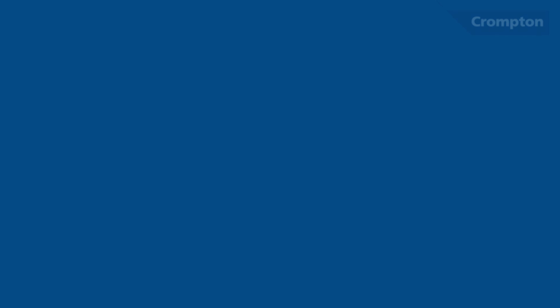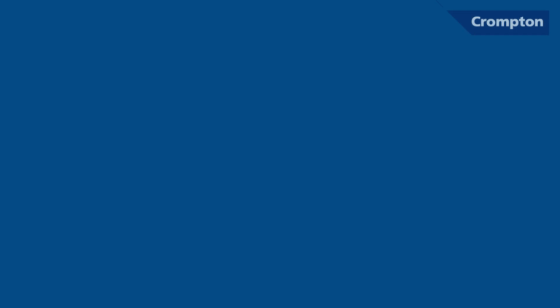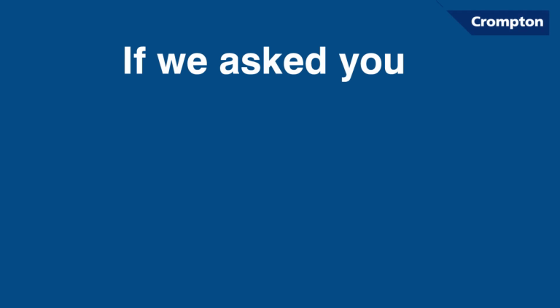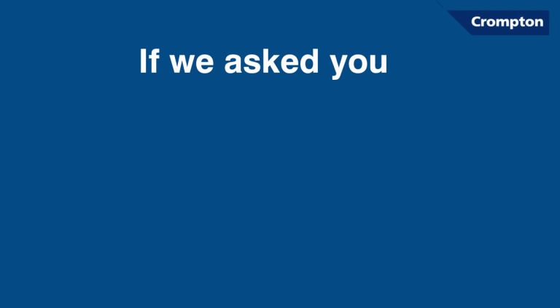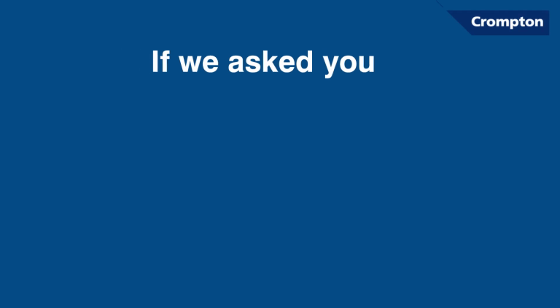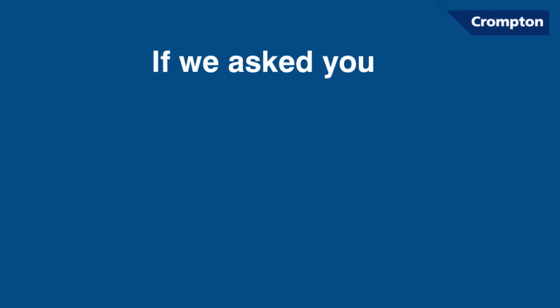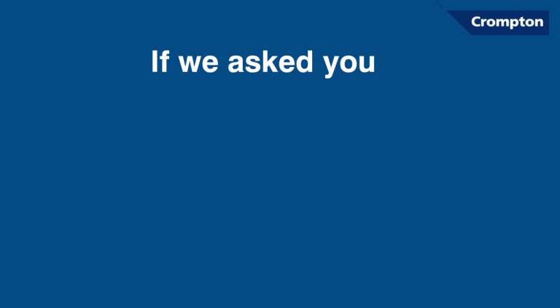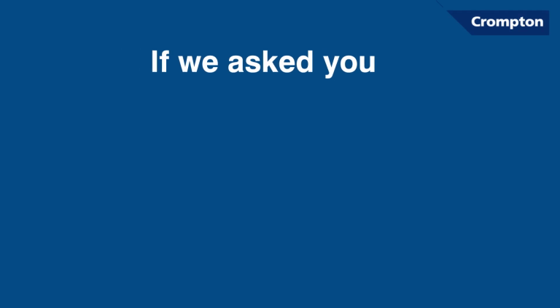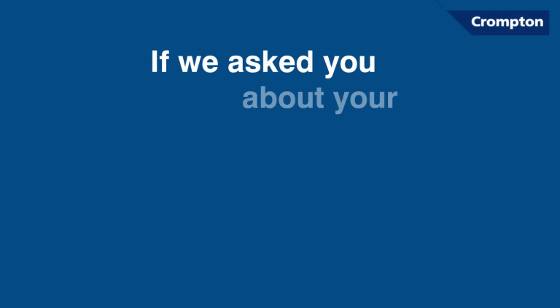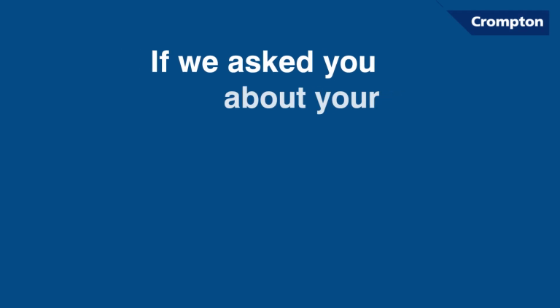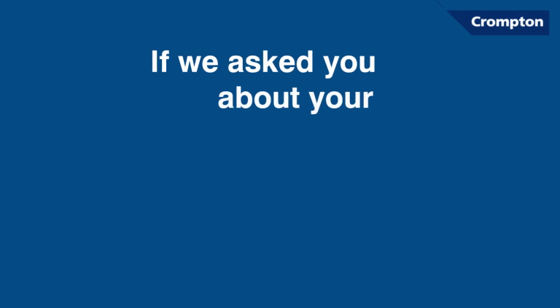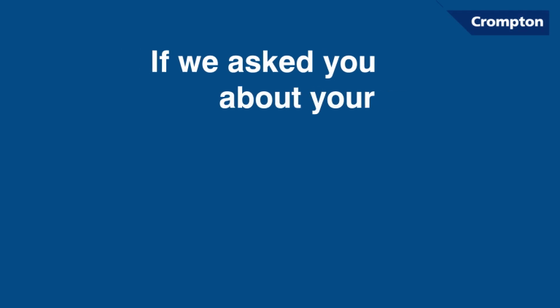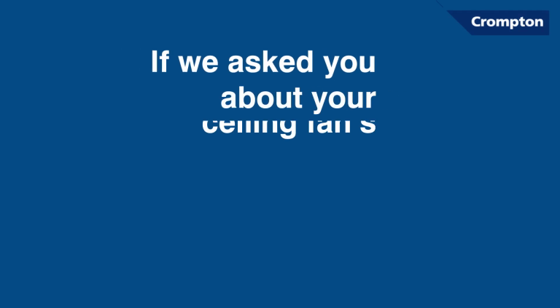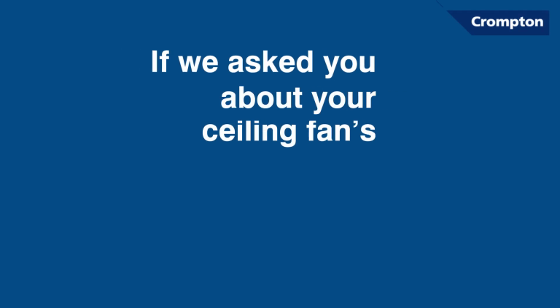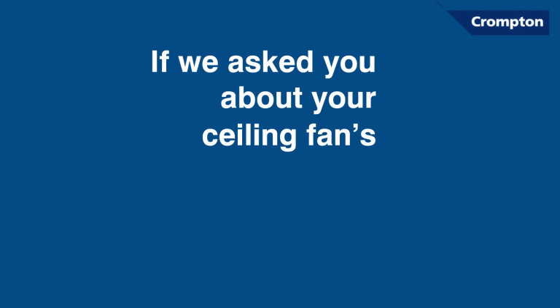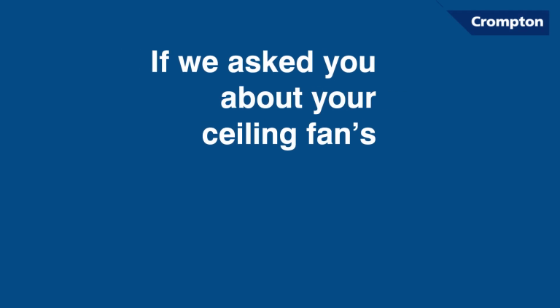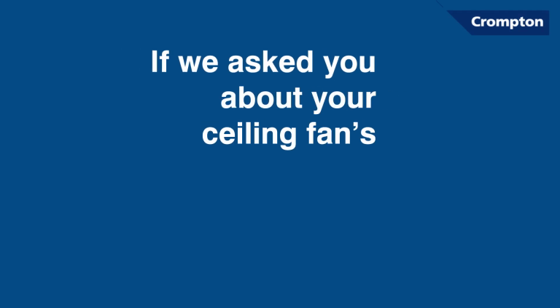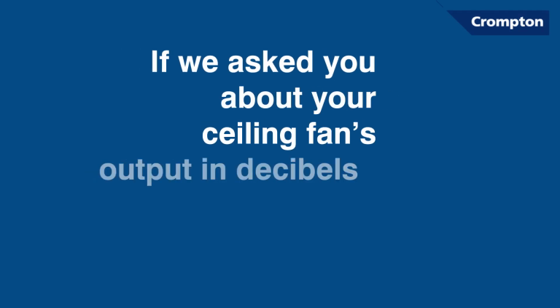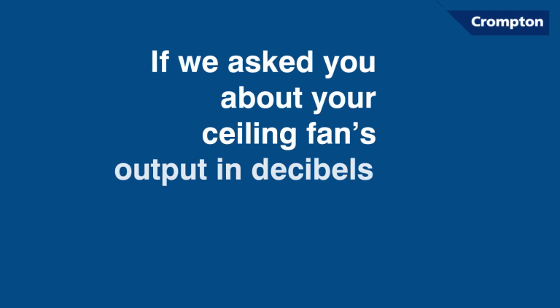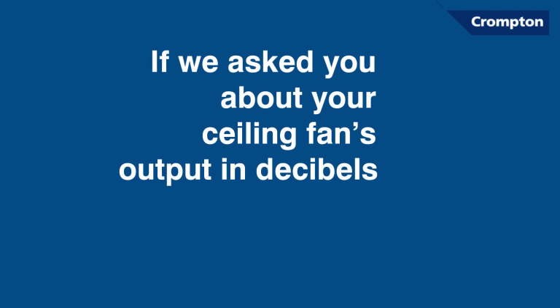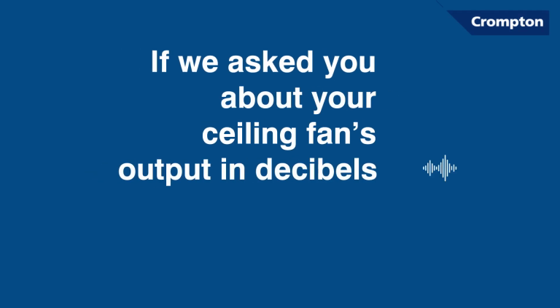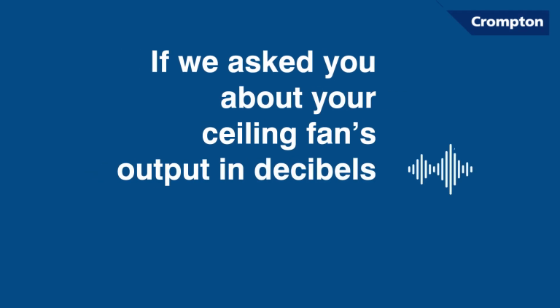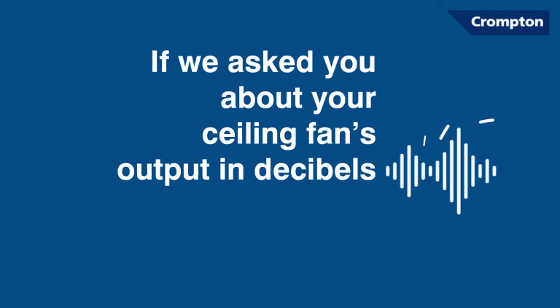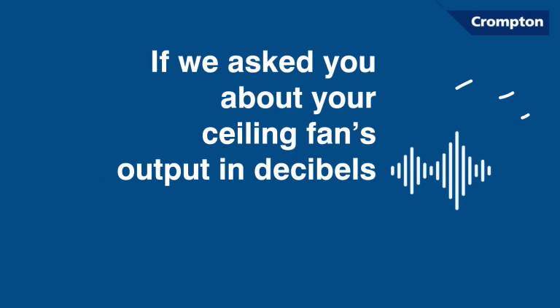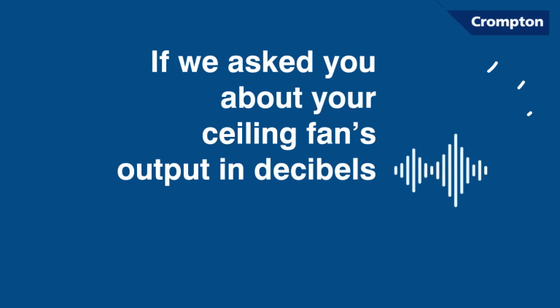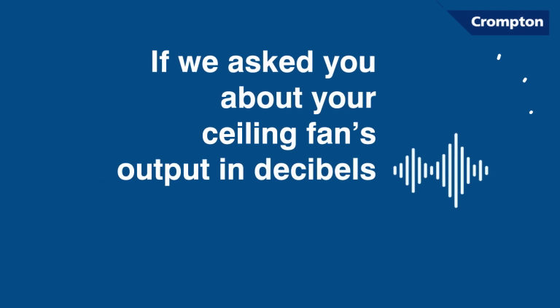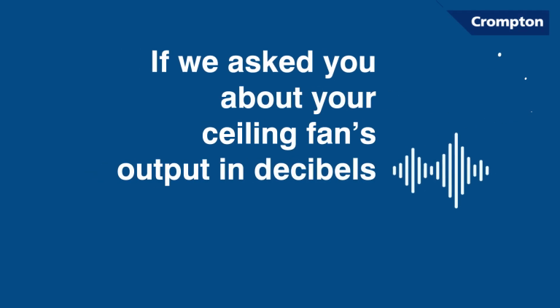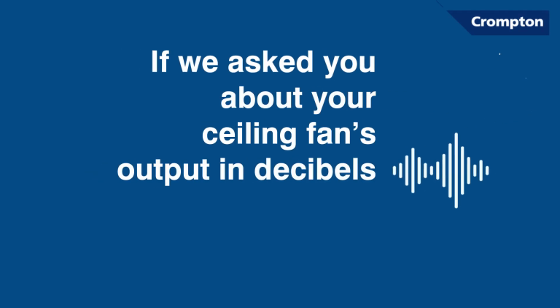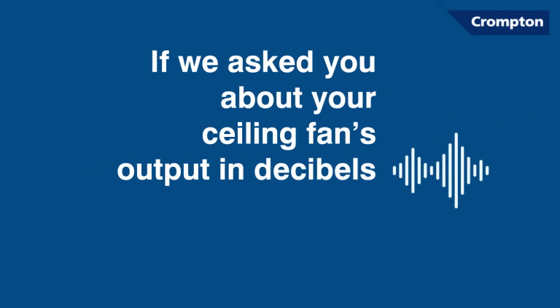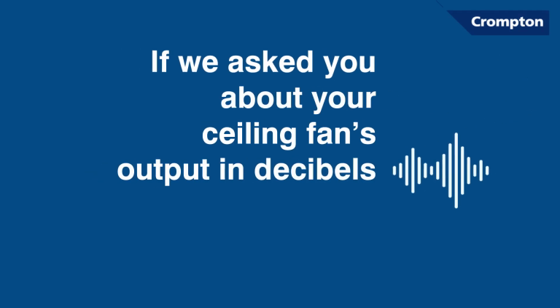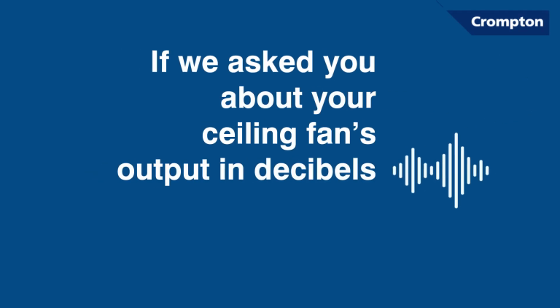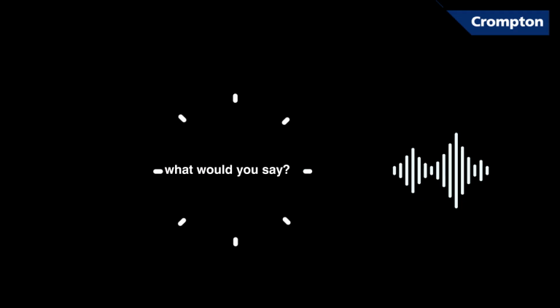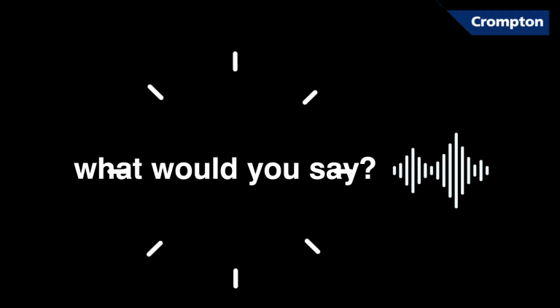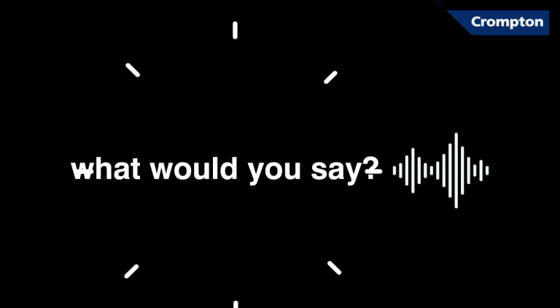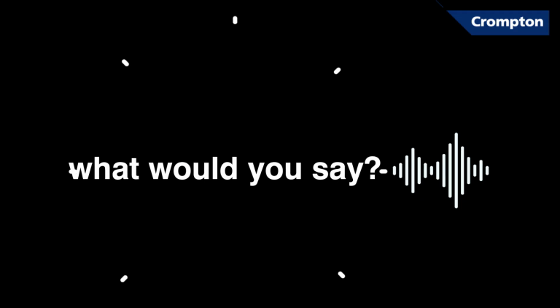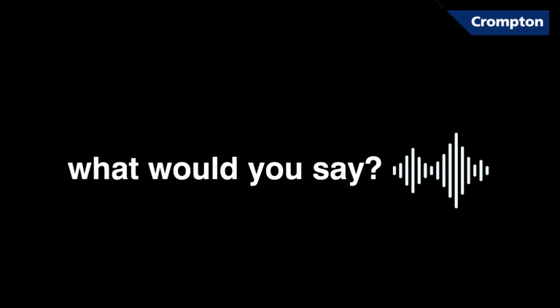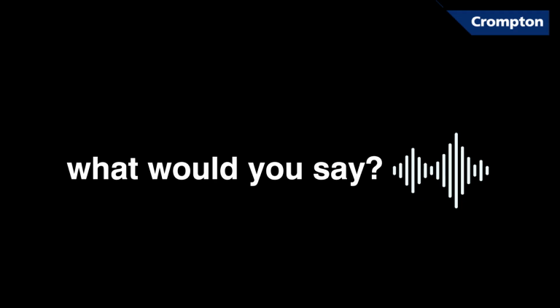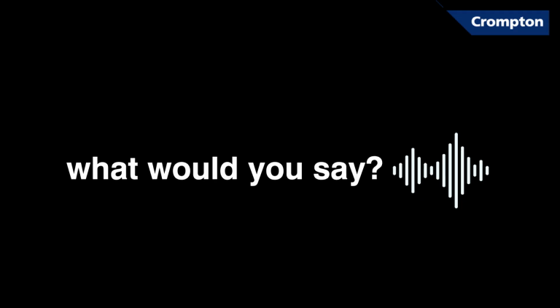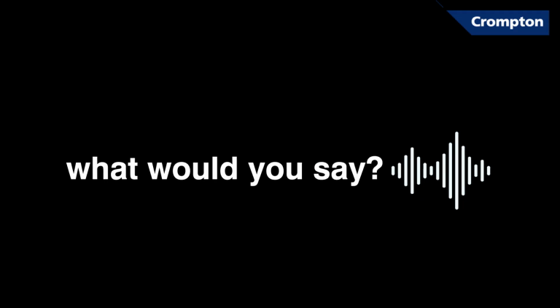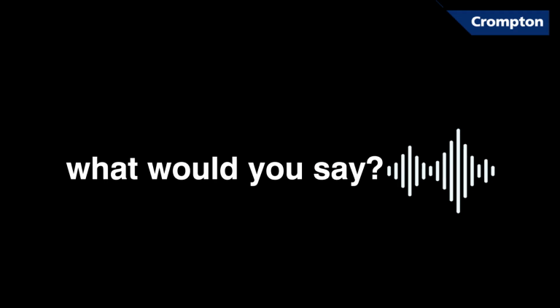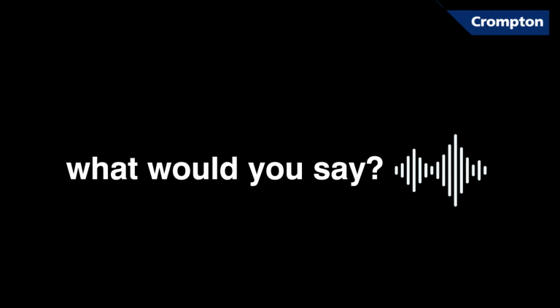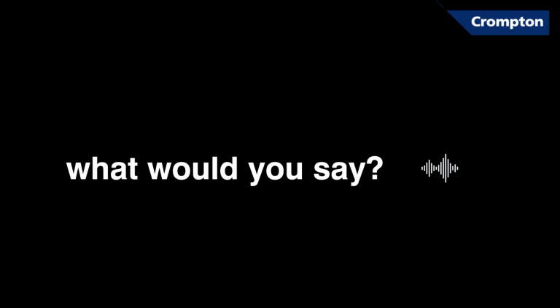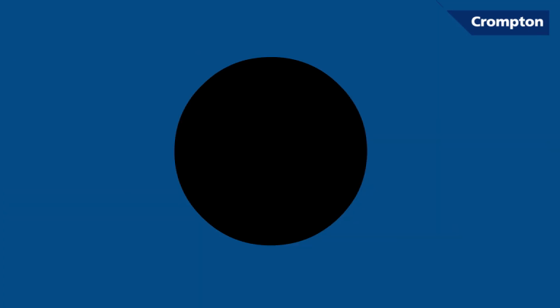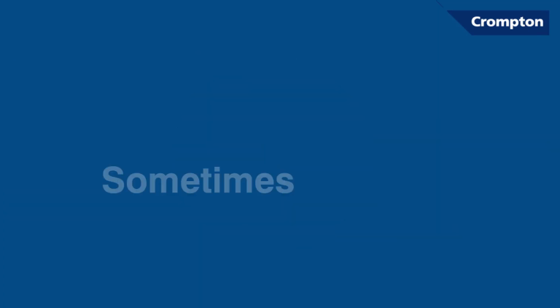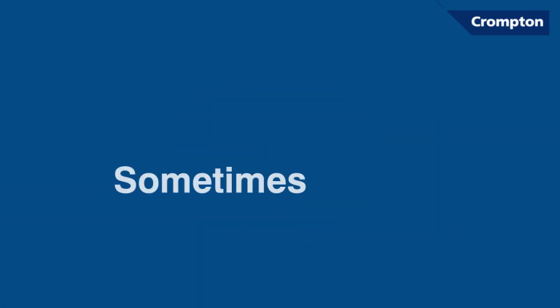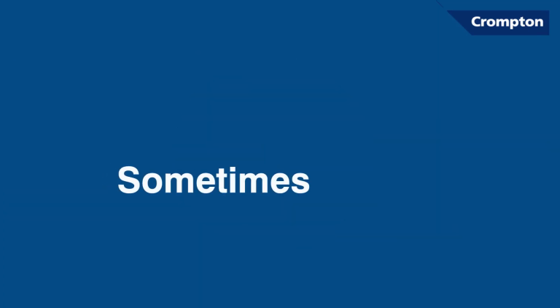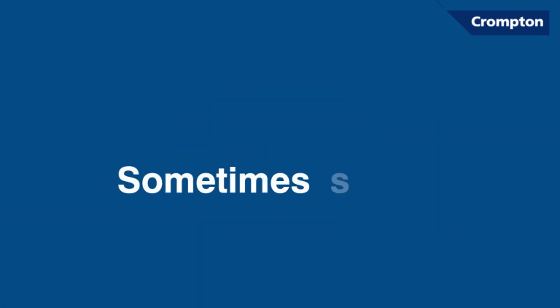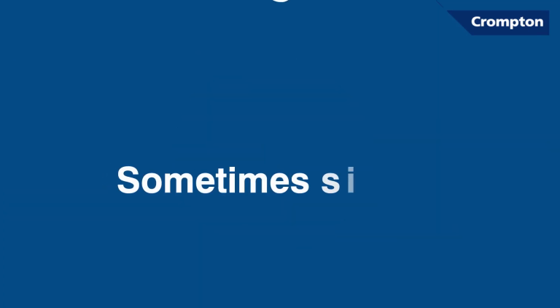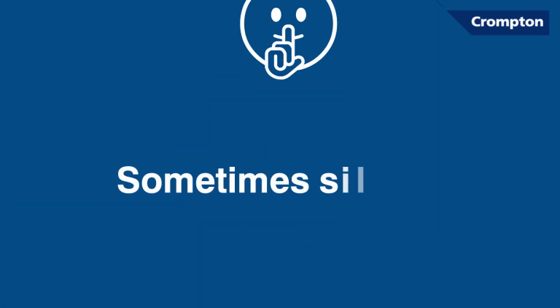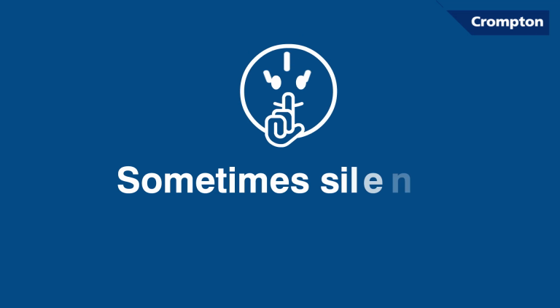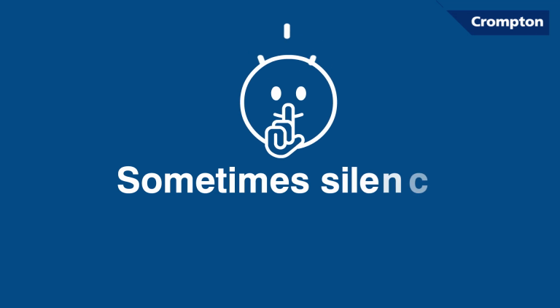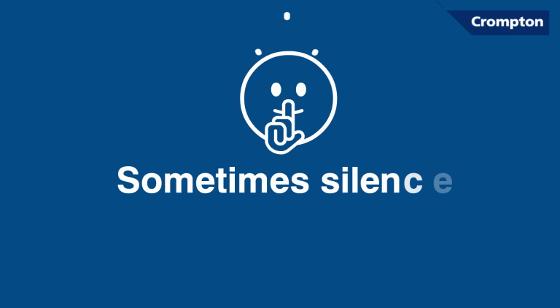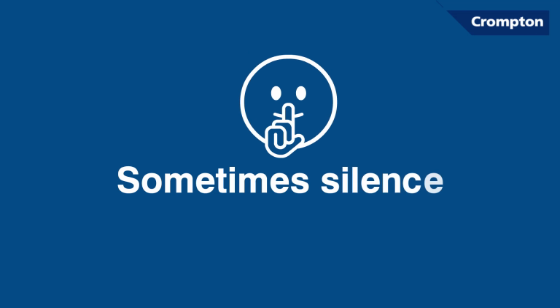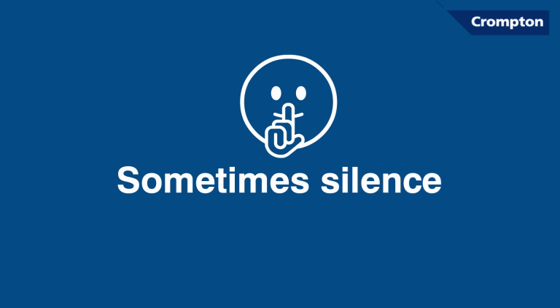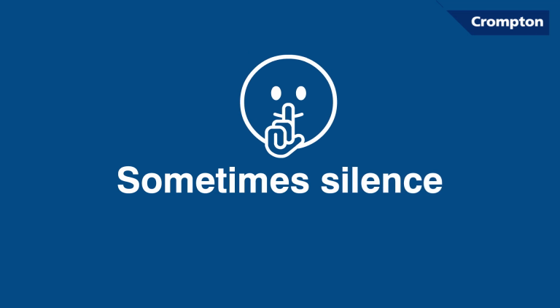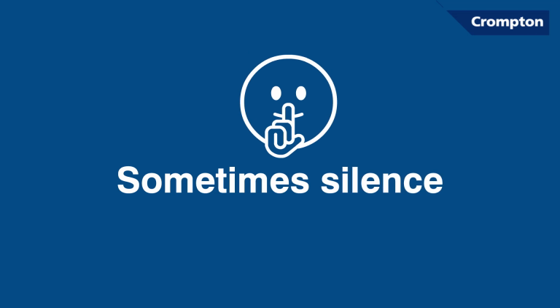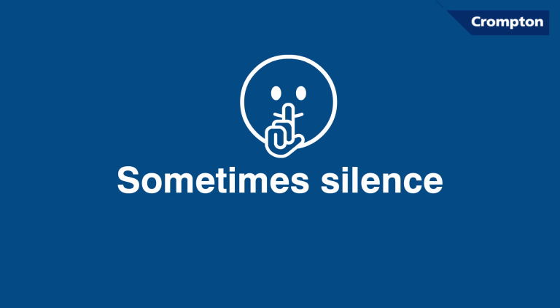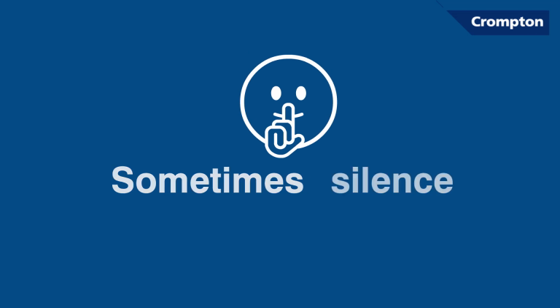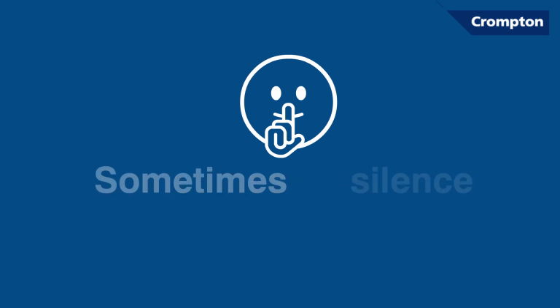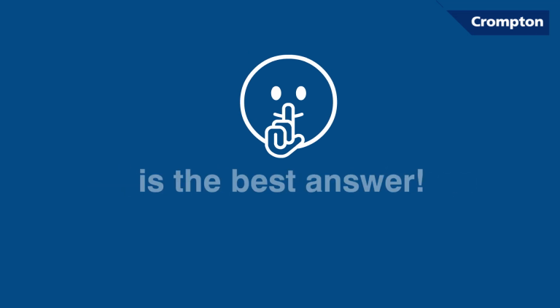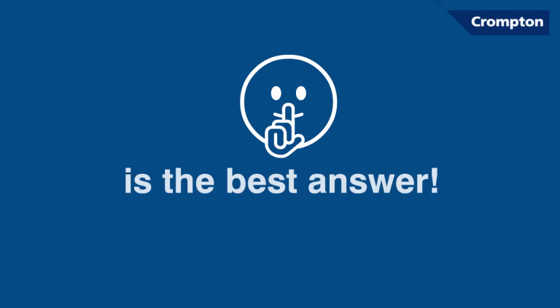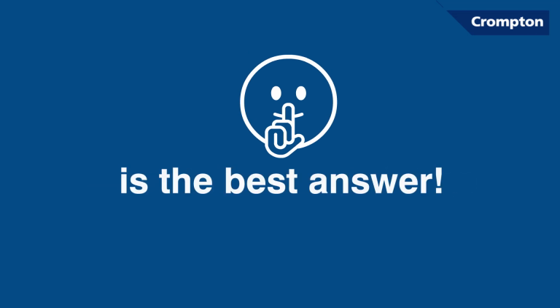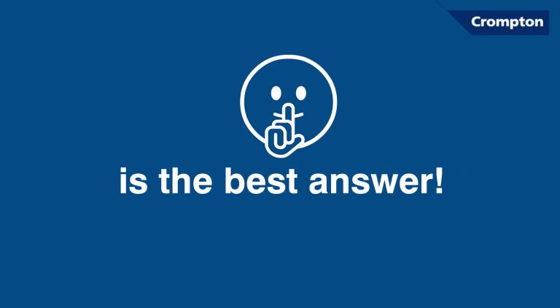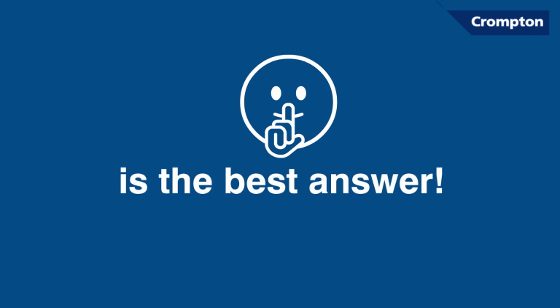If we asked you about your ceiling fan's output in decibels, what would you say? Sometimes silence is the best answer.